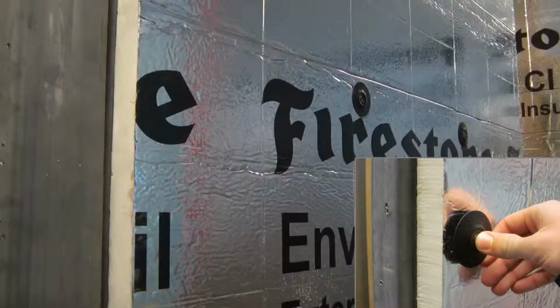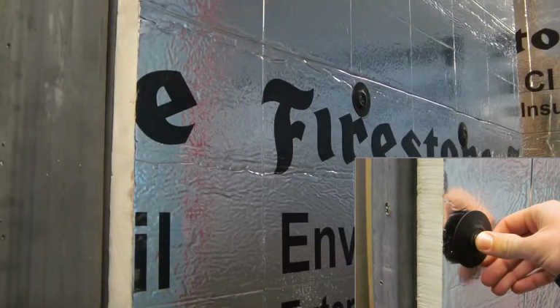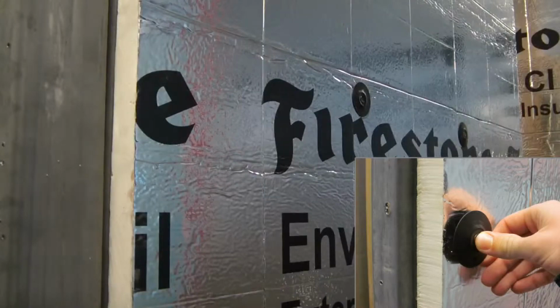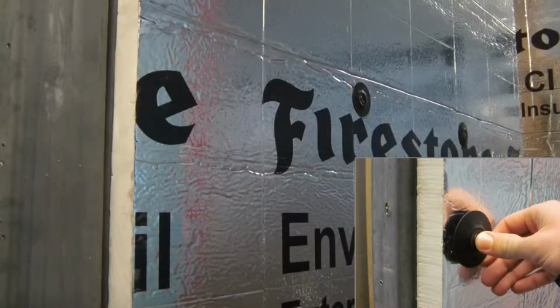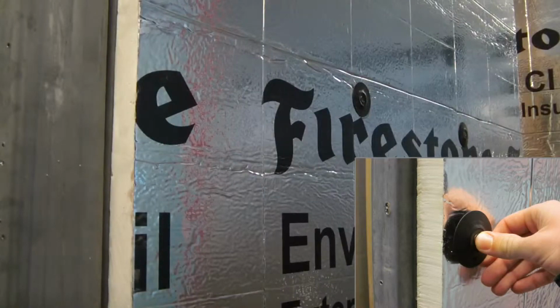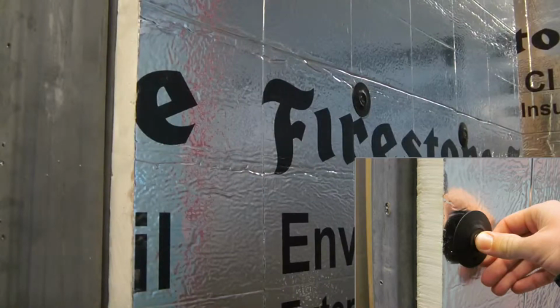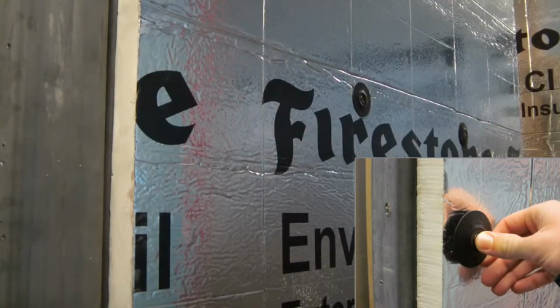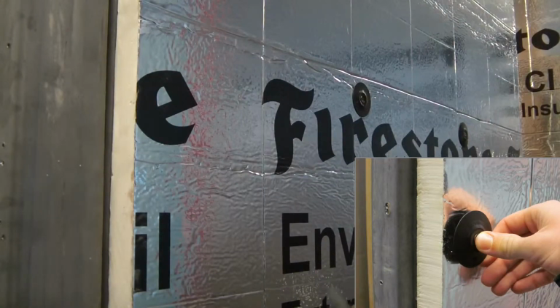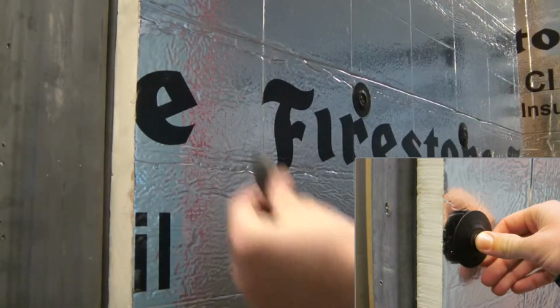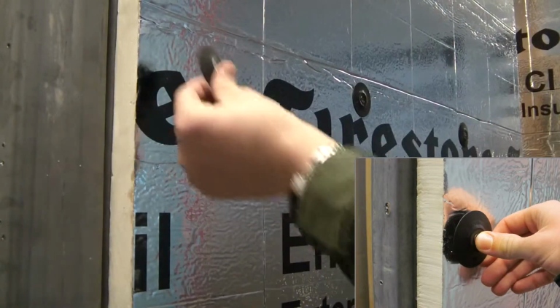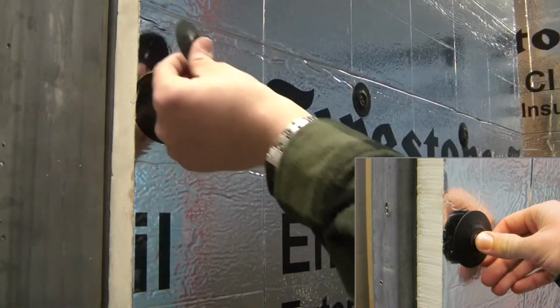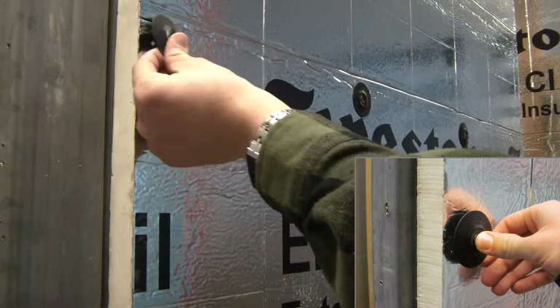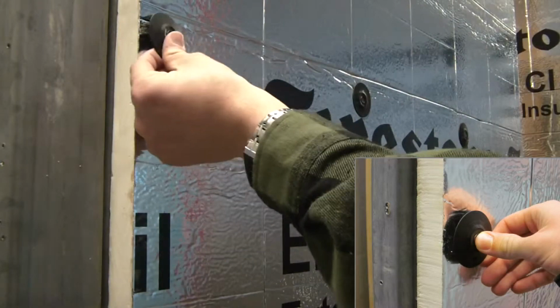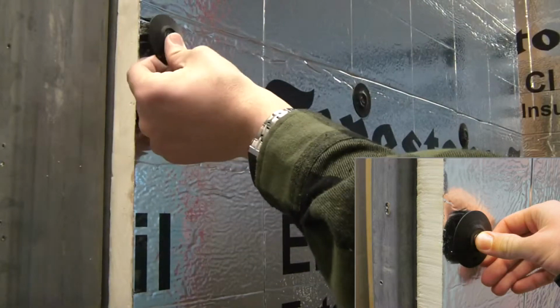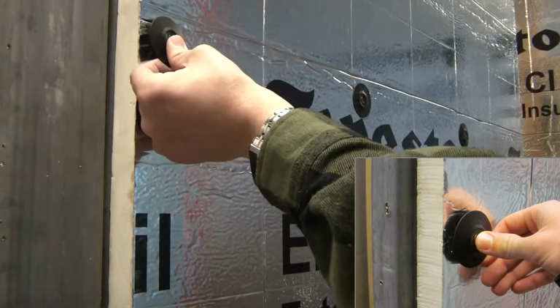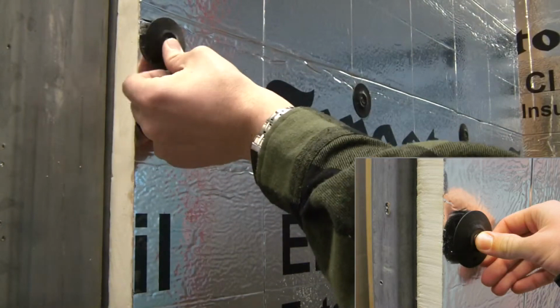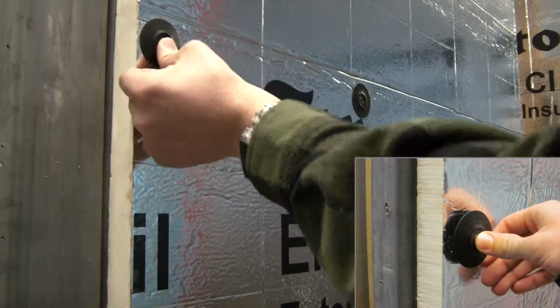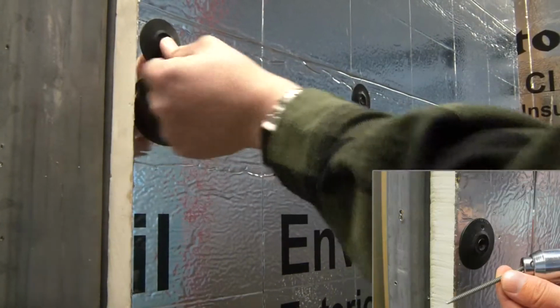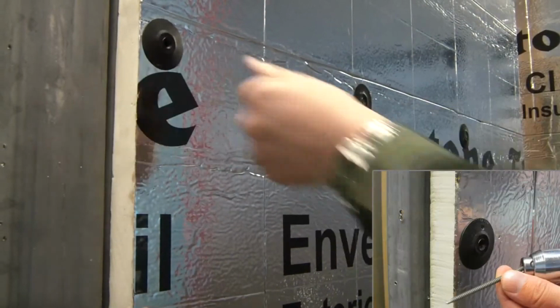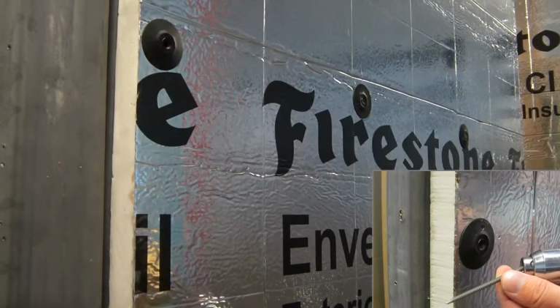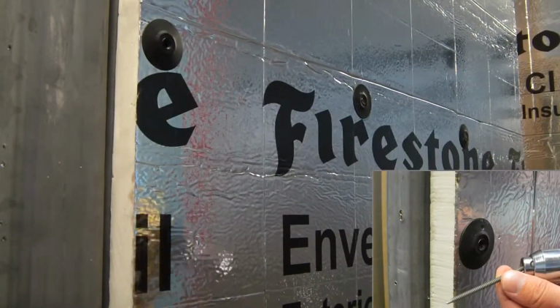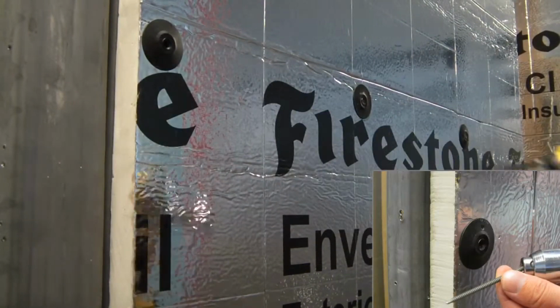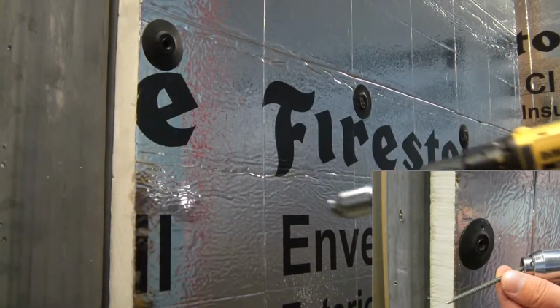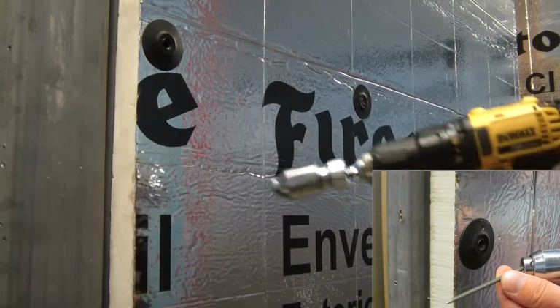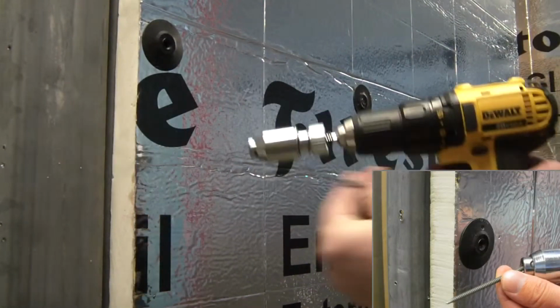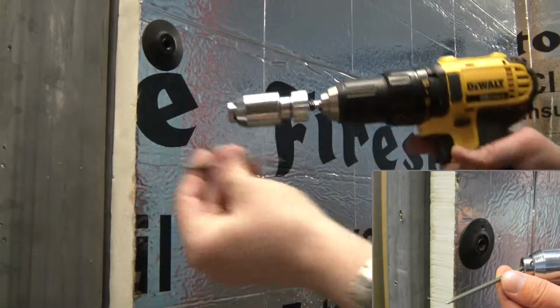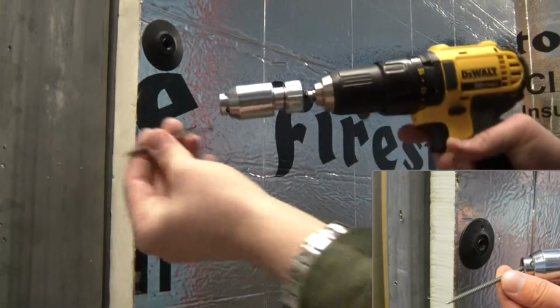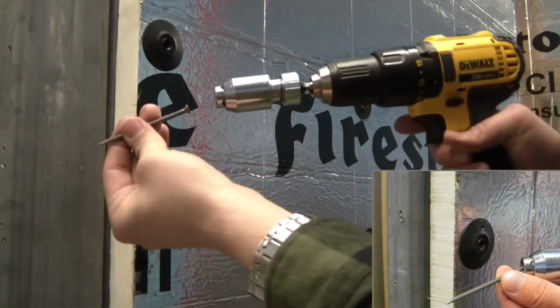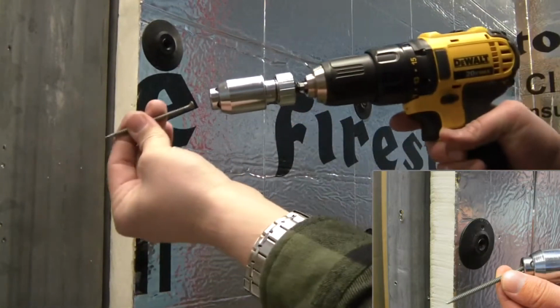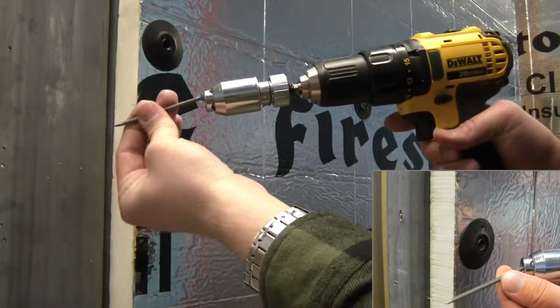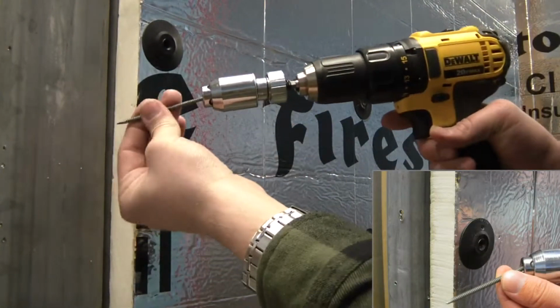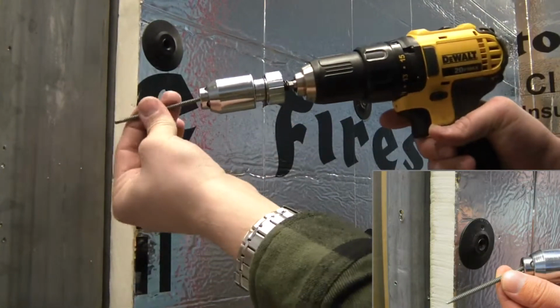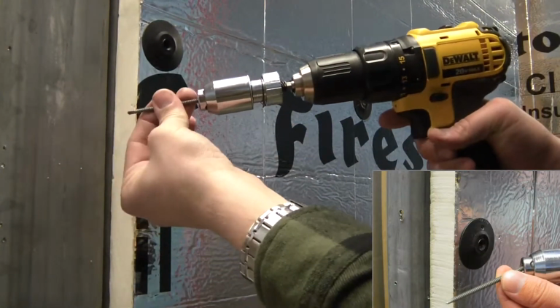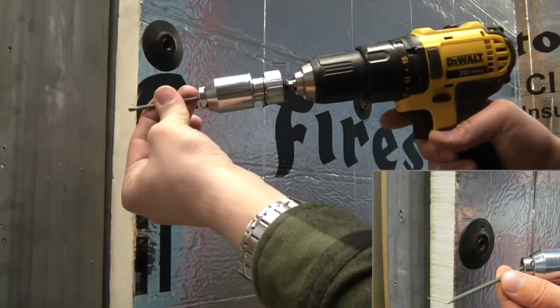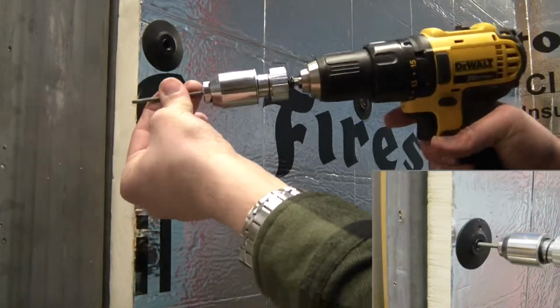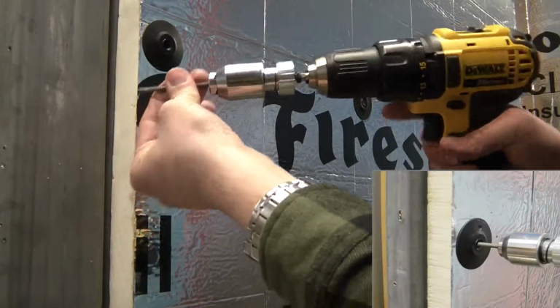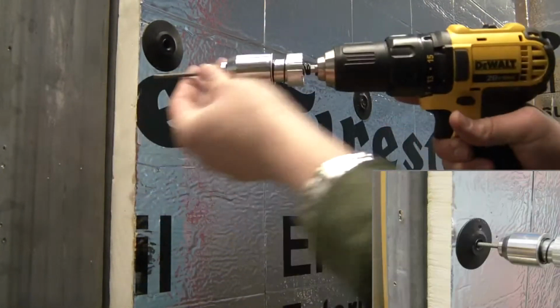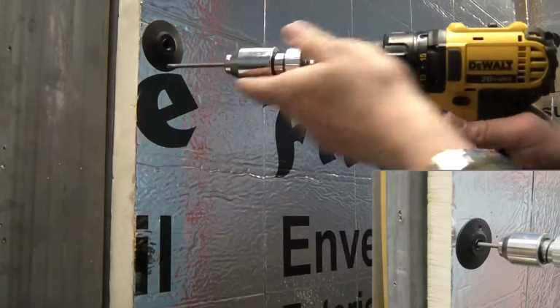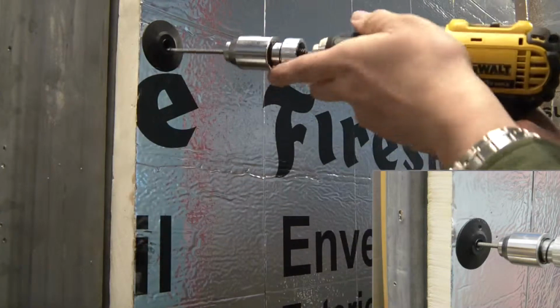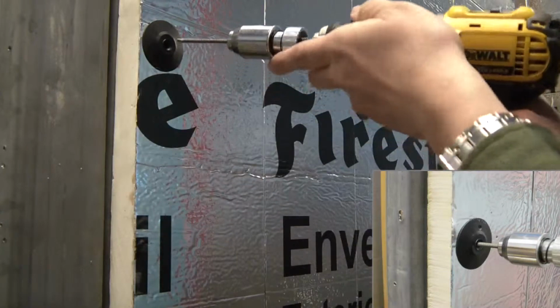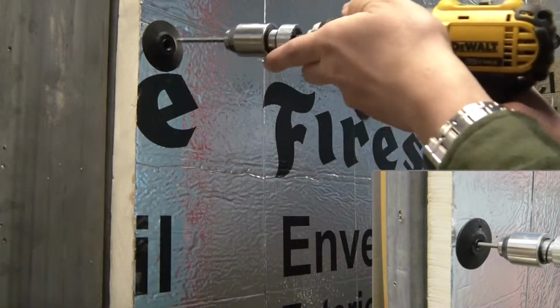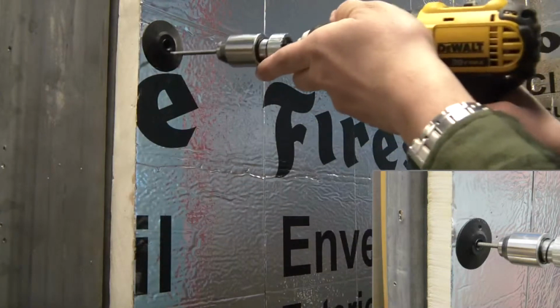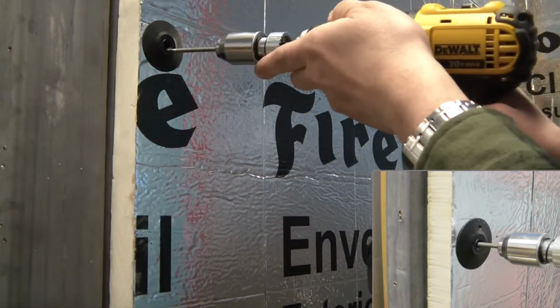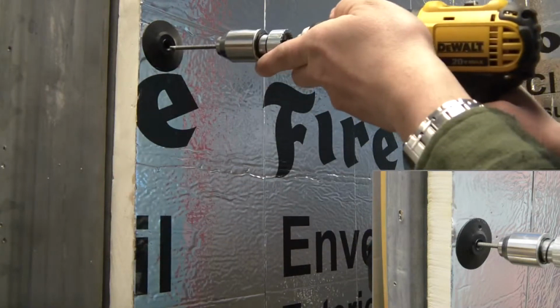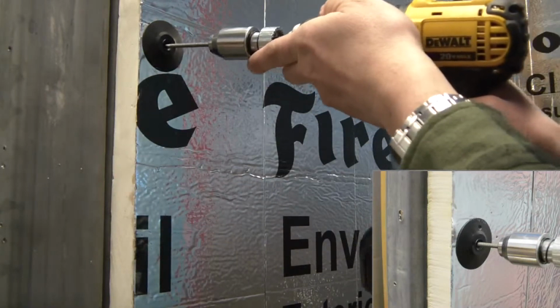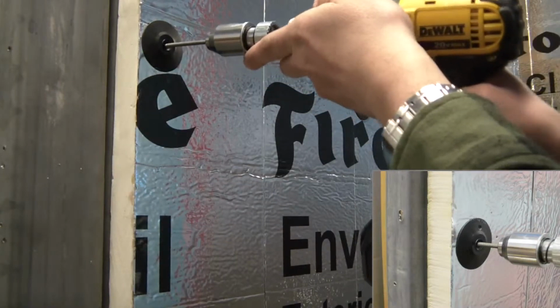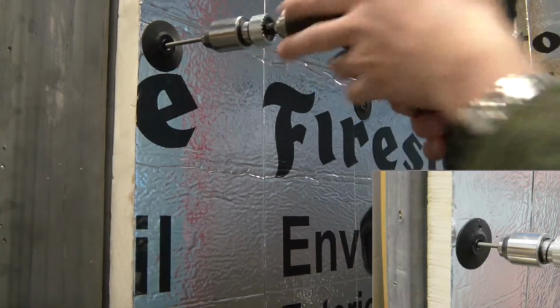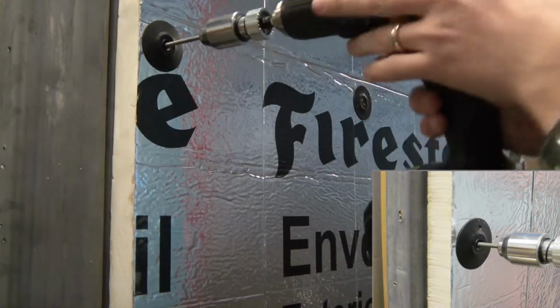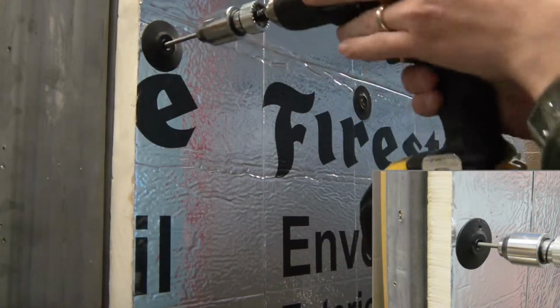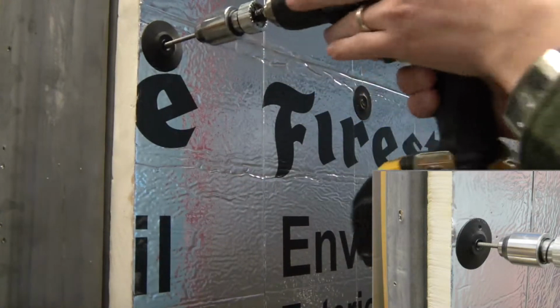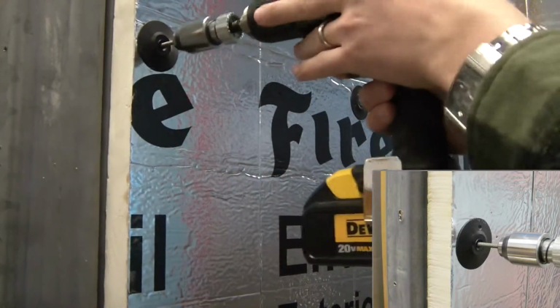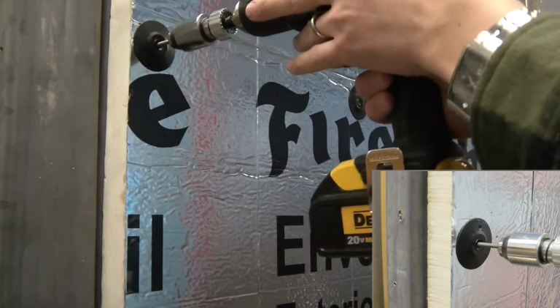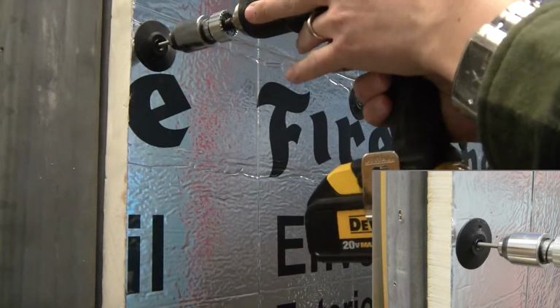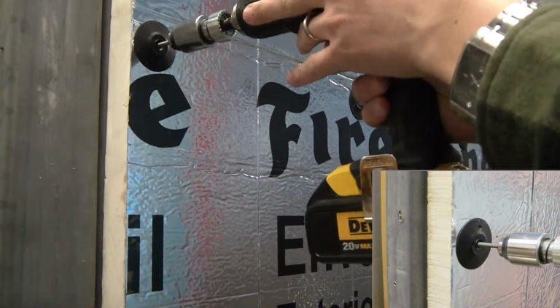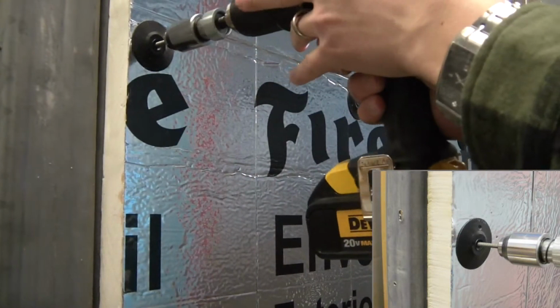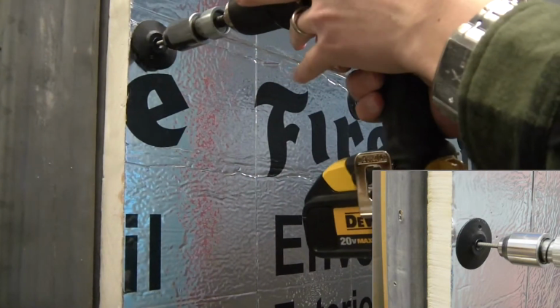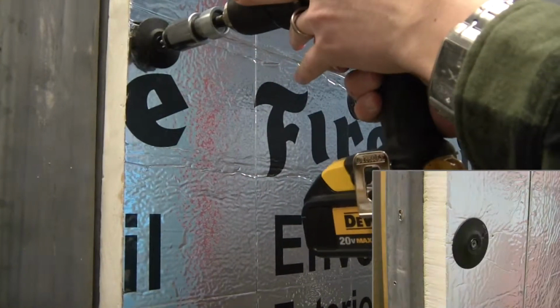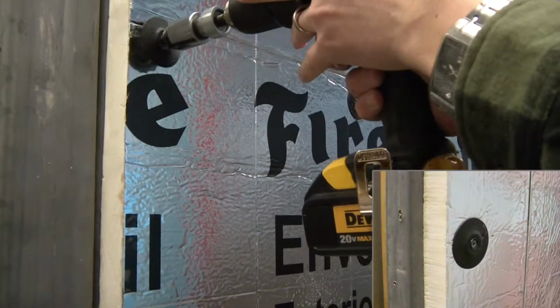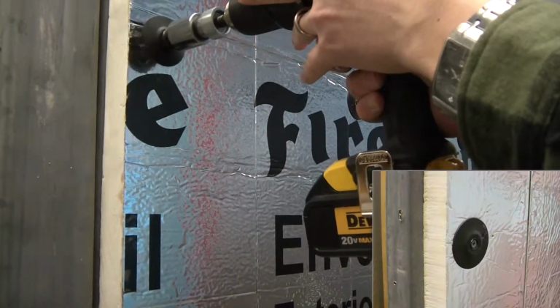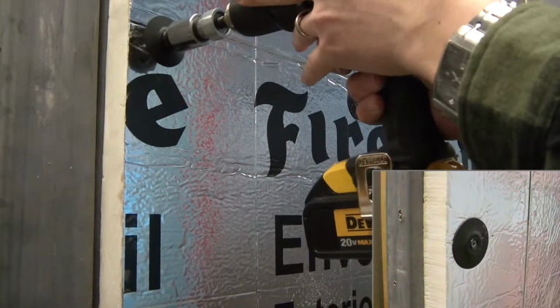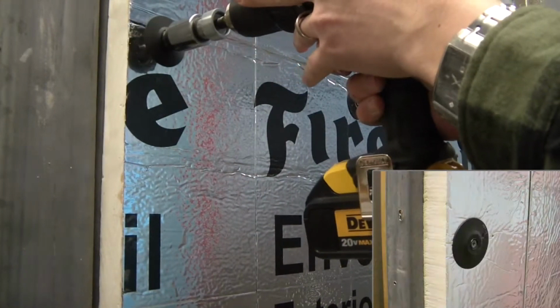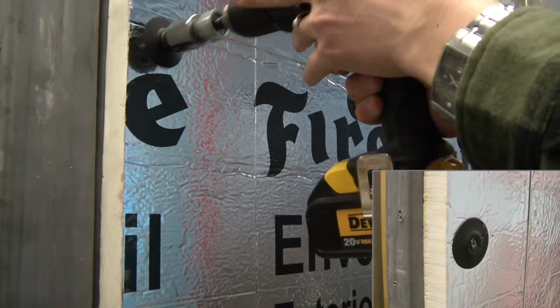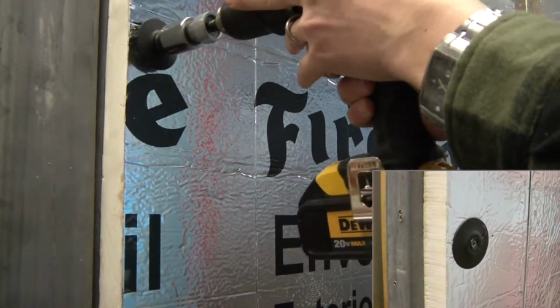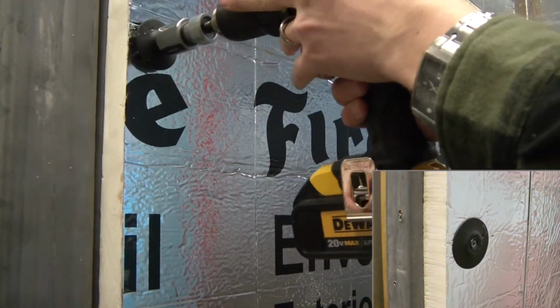For bulk screws and washers, use the Easy Driver Chuck Adapter, which prevents wobbling screws and overdrive of the fastener through the insulation facer.